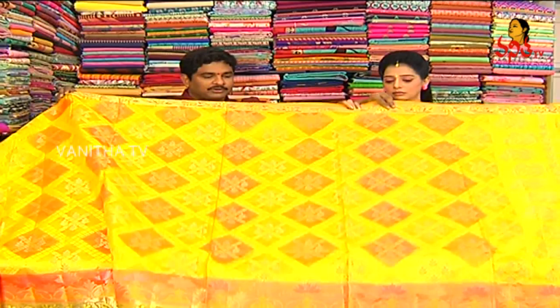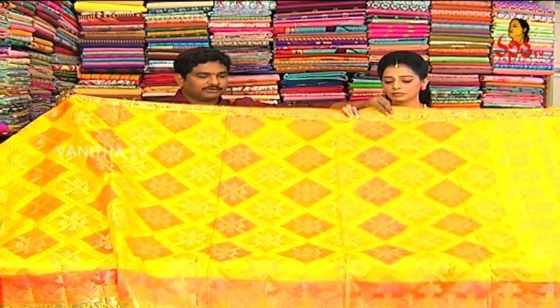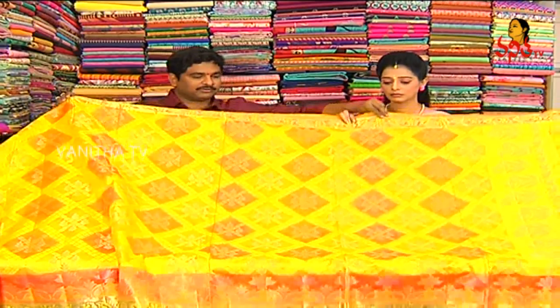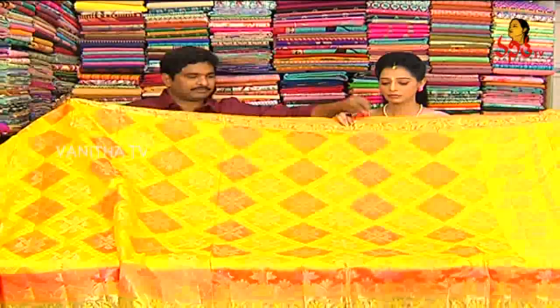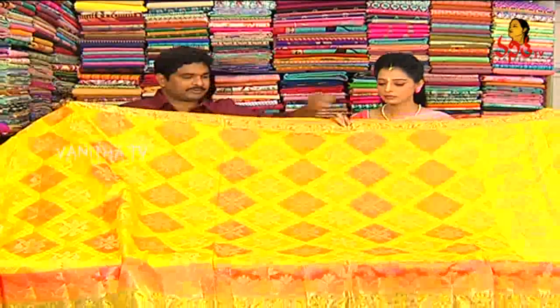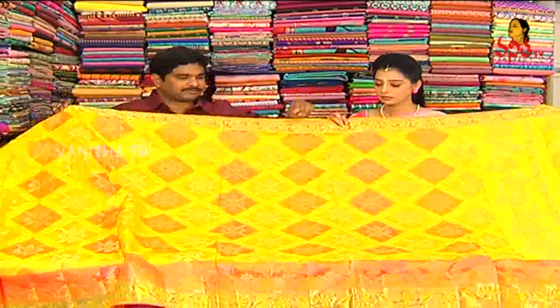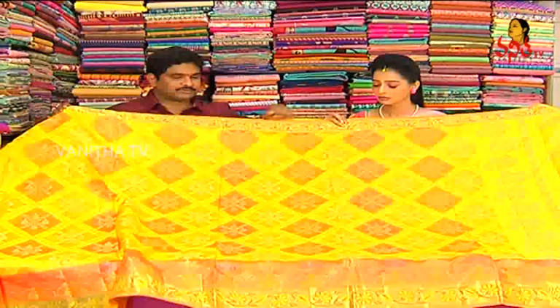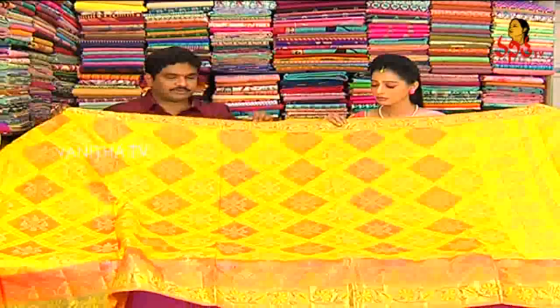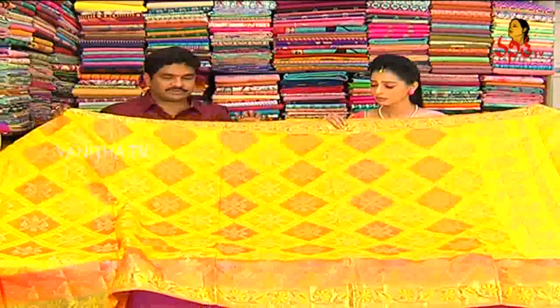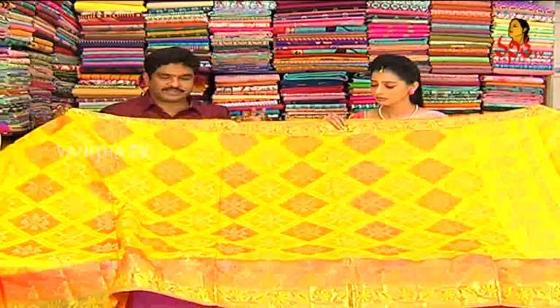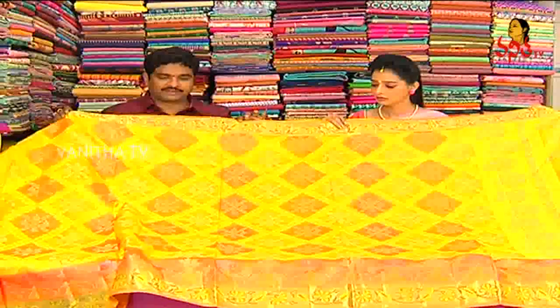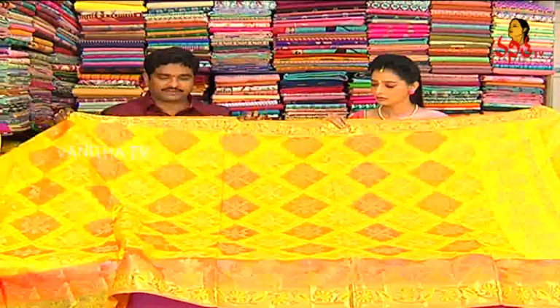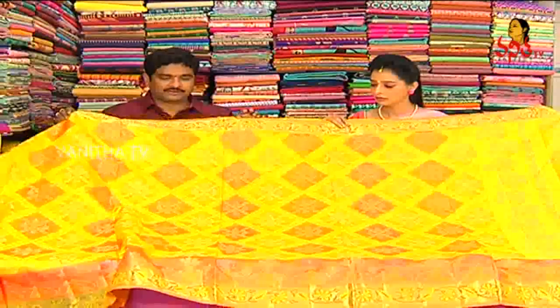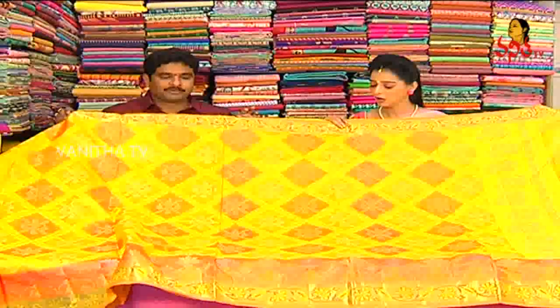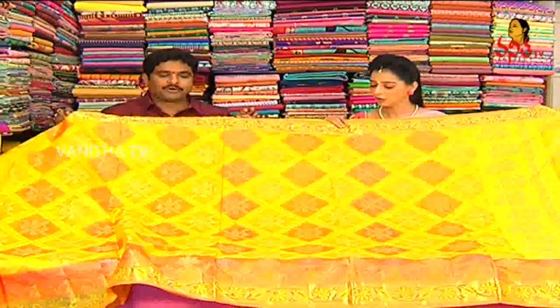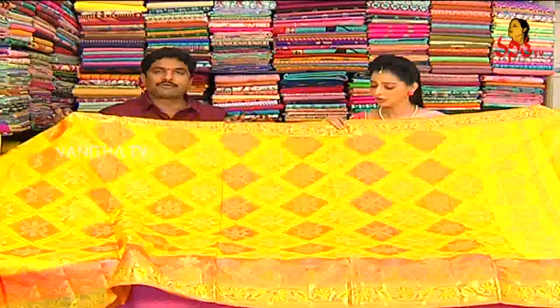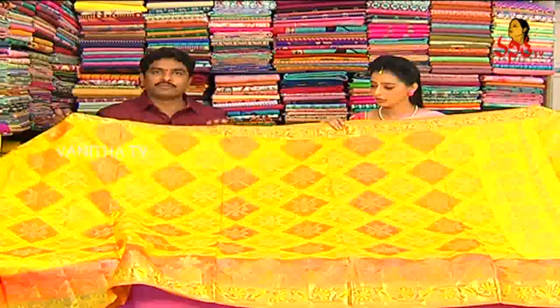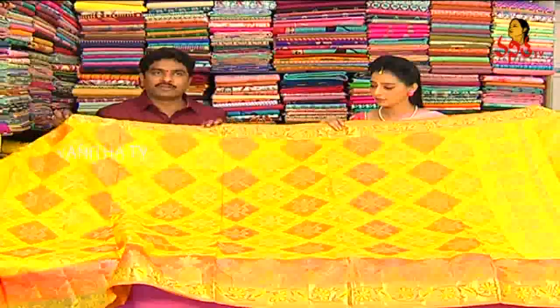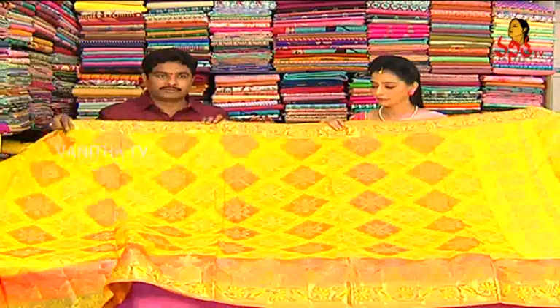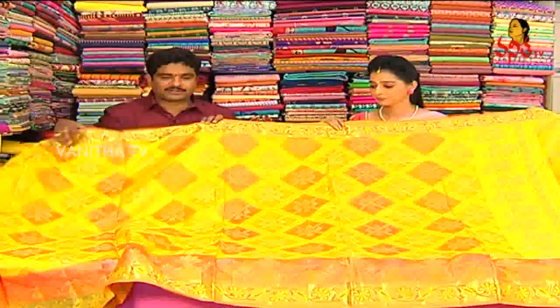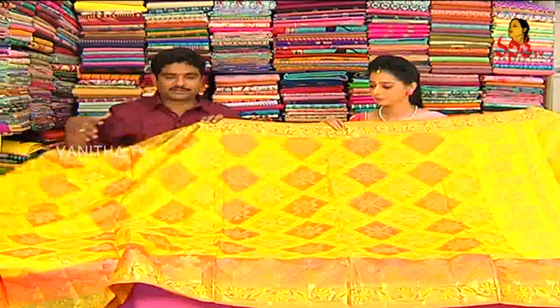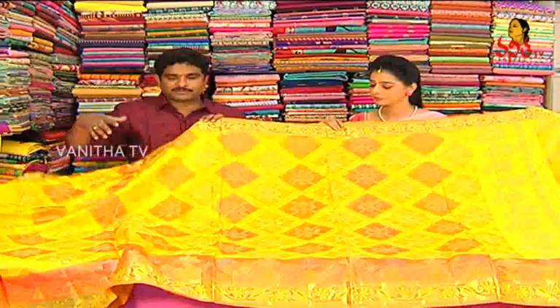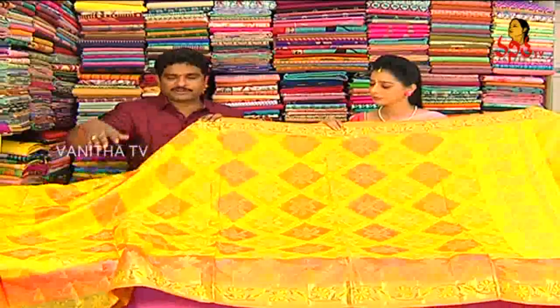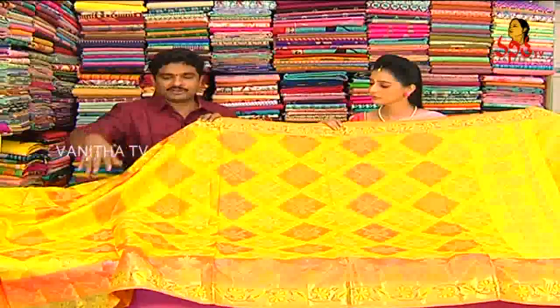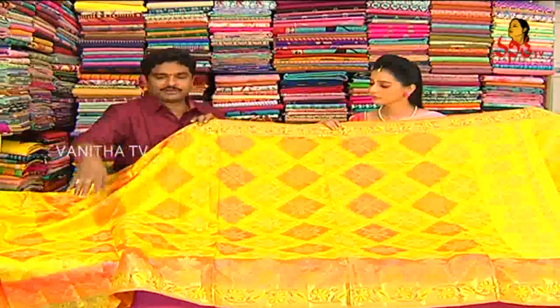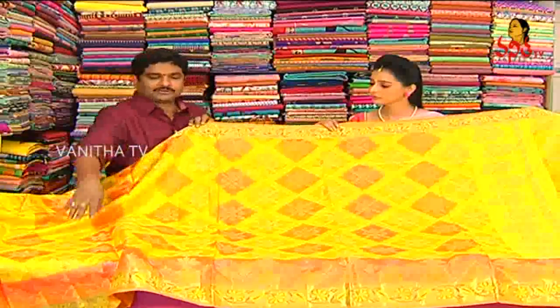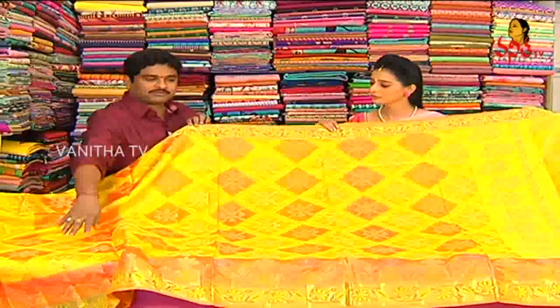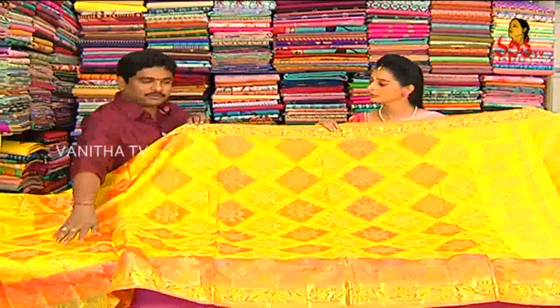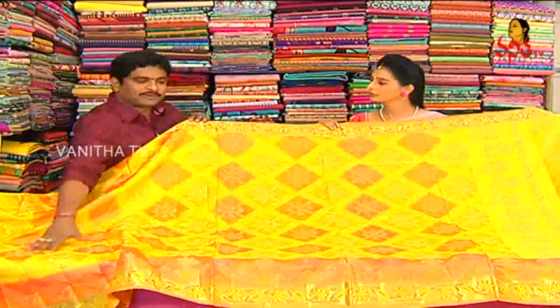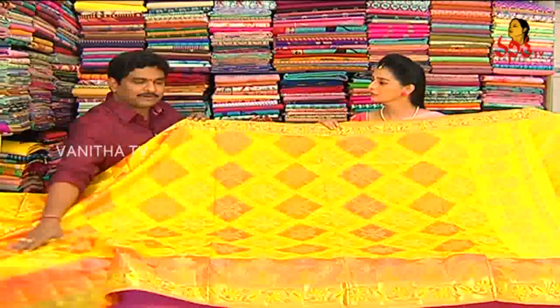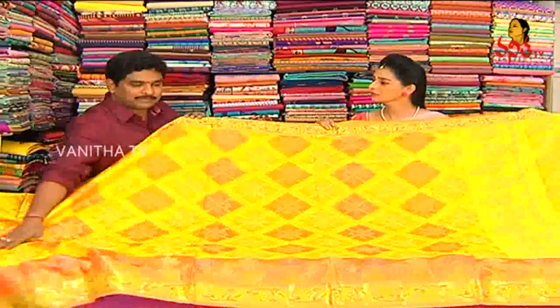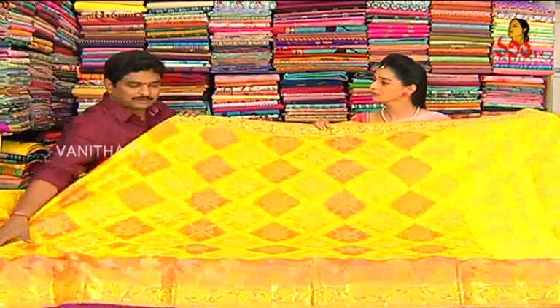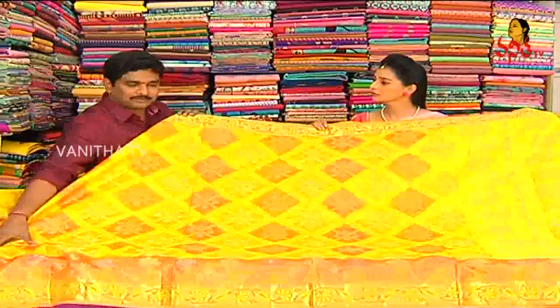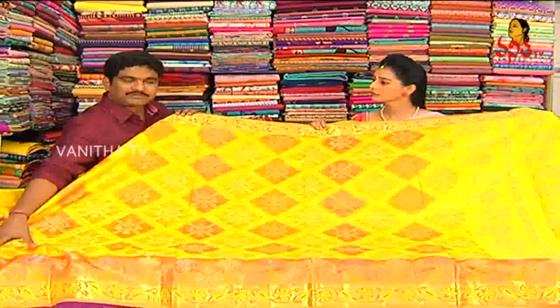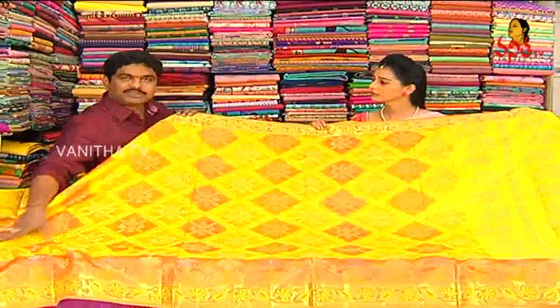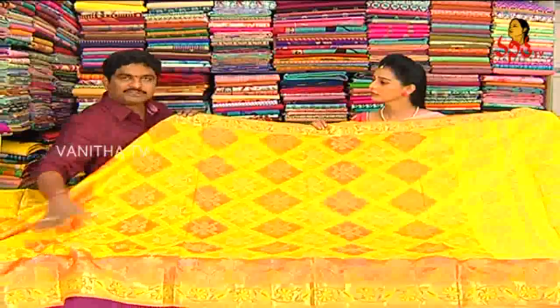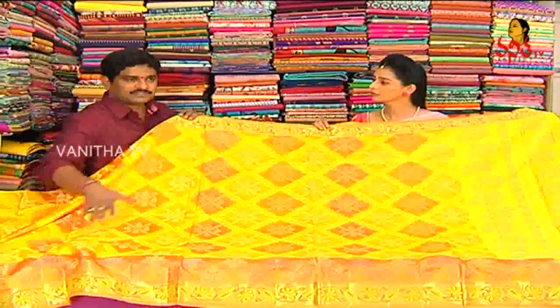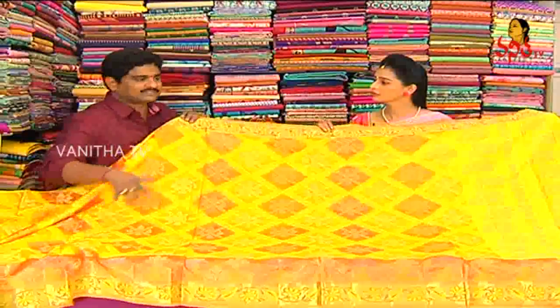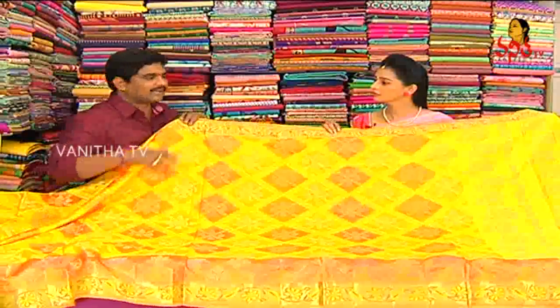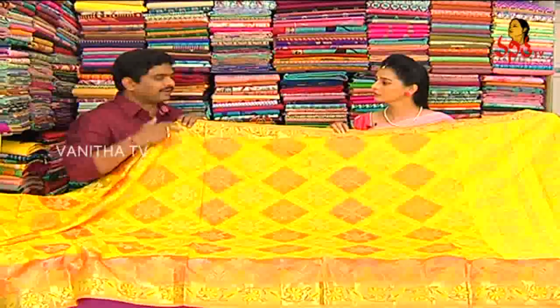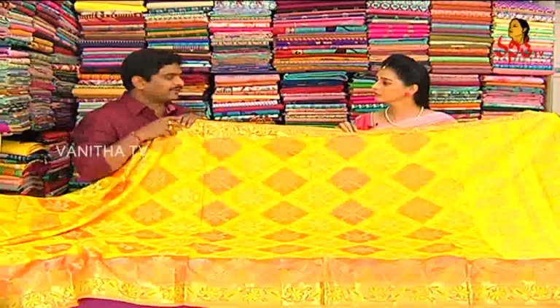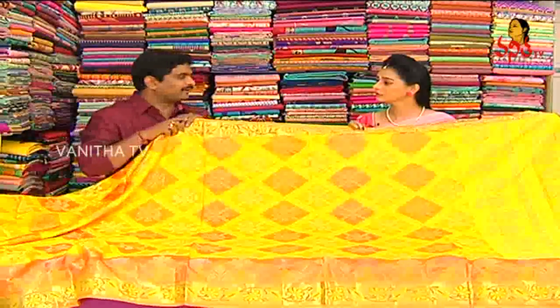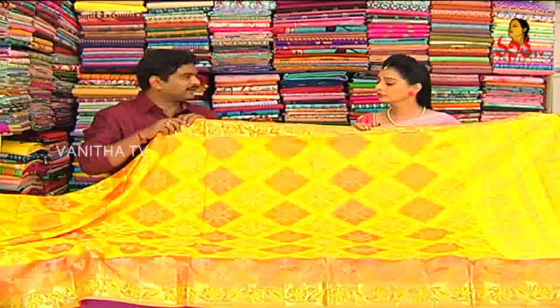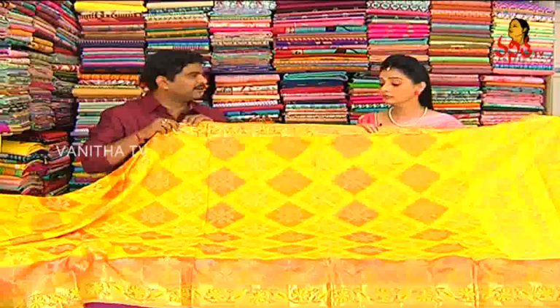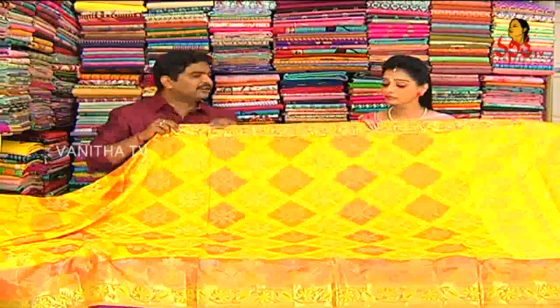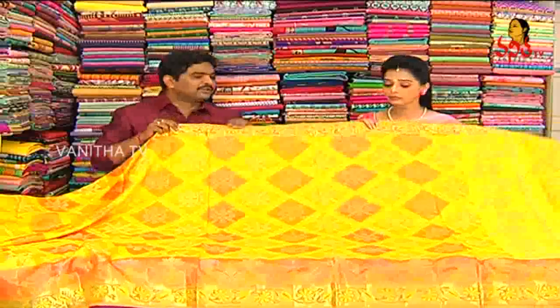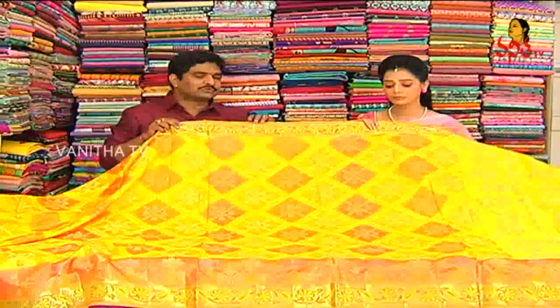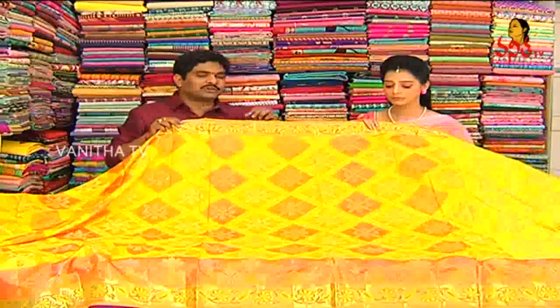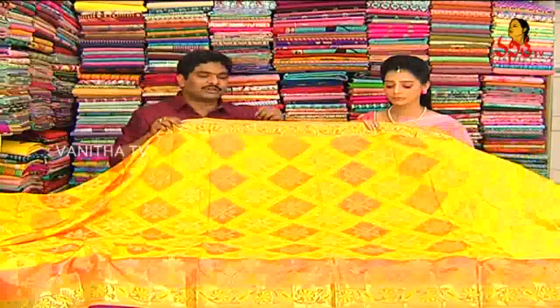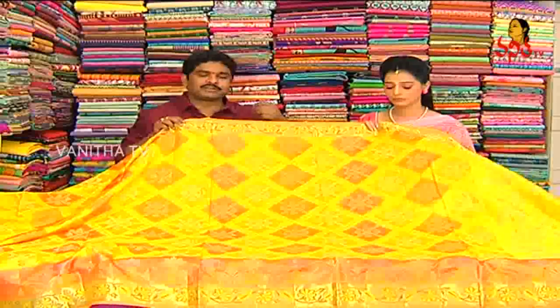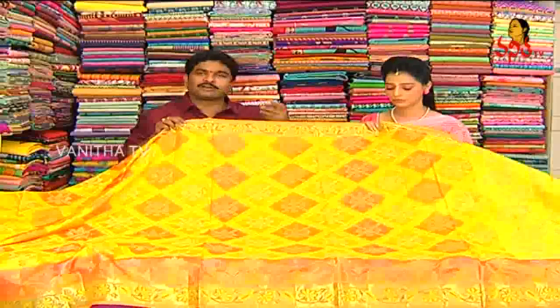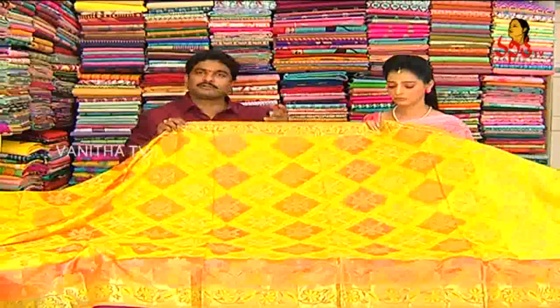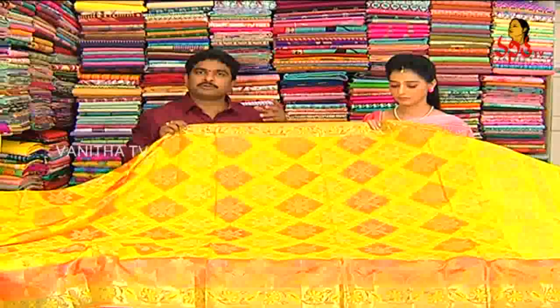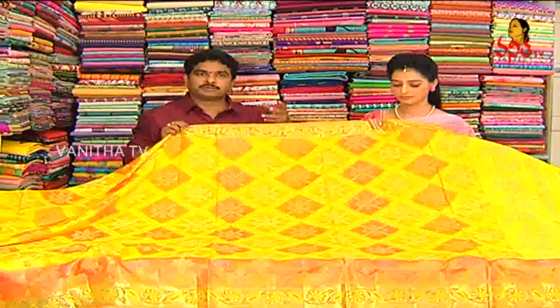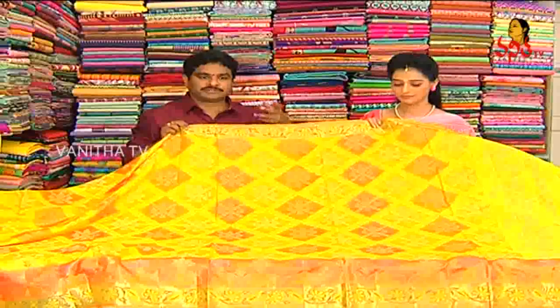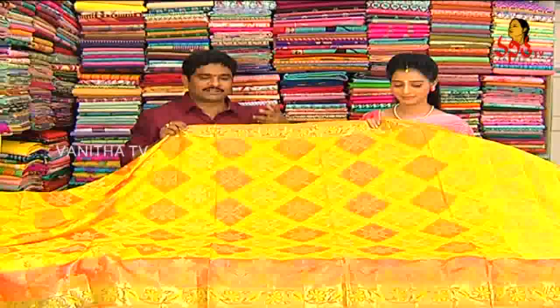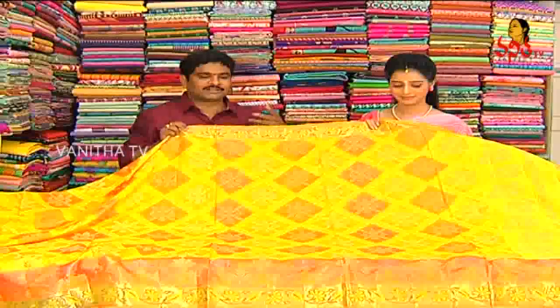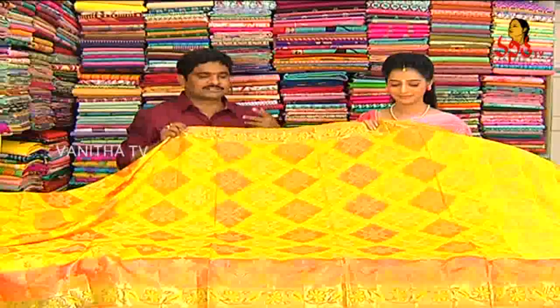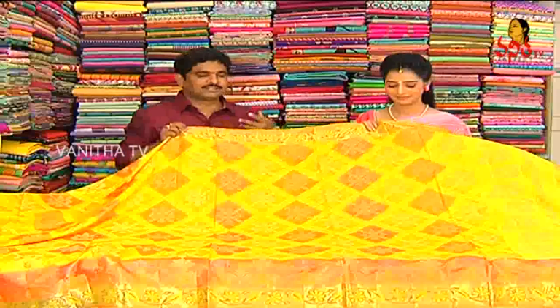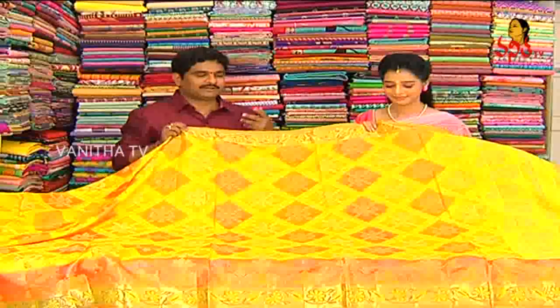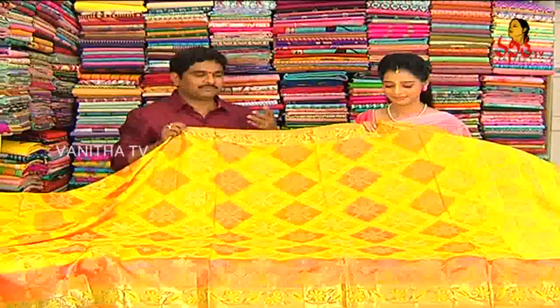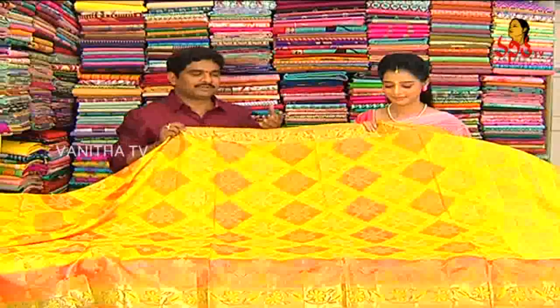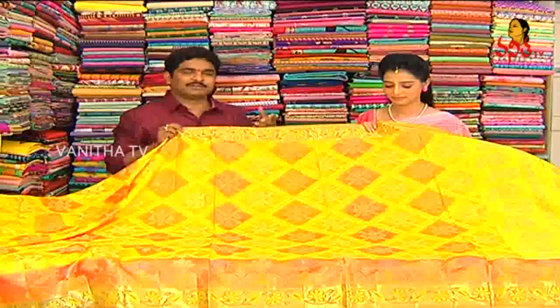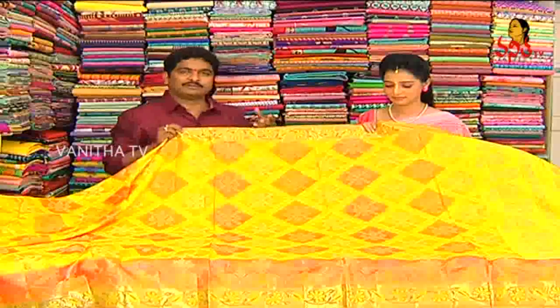We will find a nice posture for this saree. We will have a look at the suit and look.